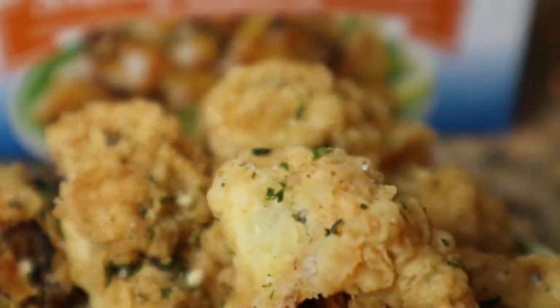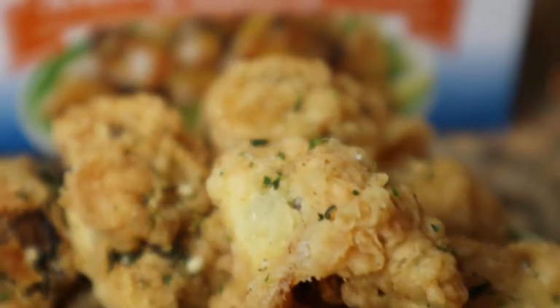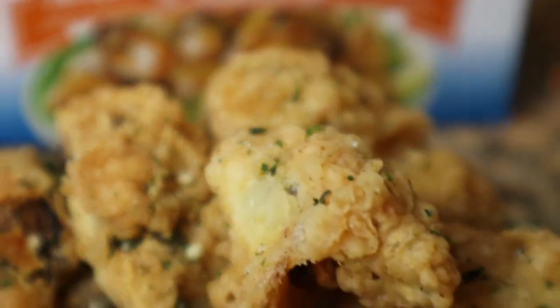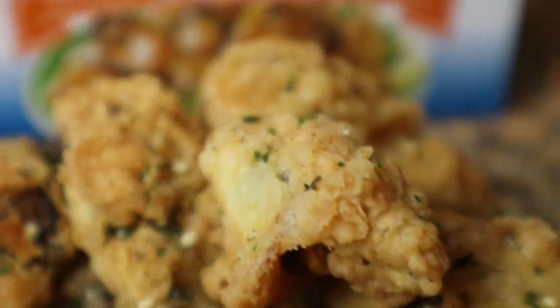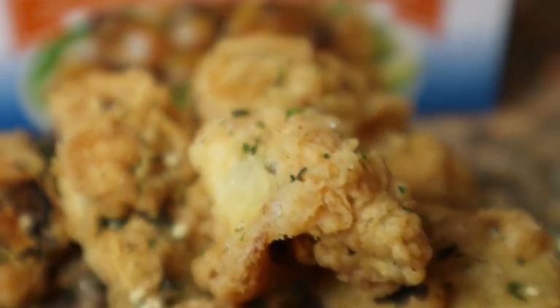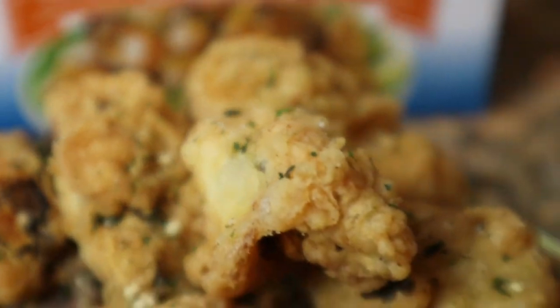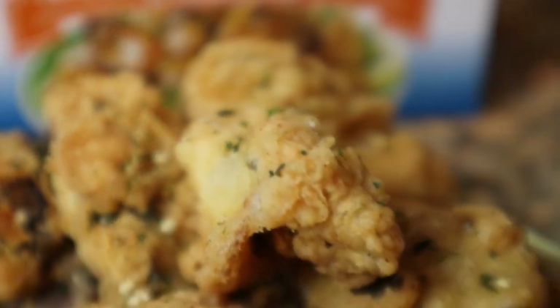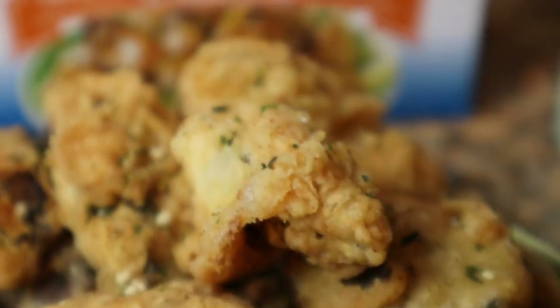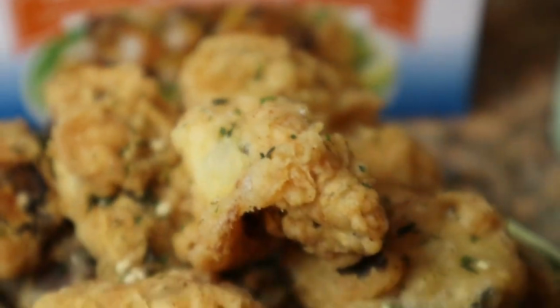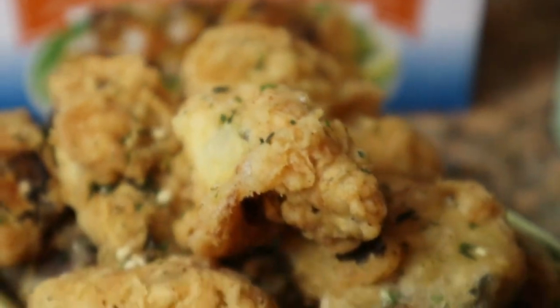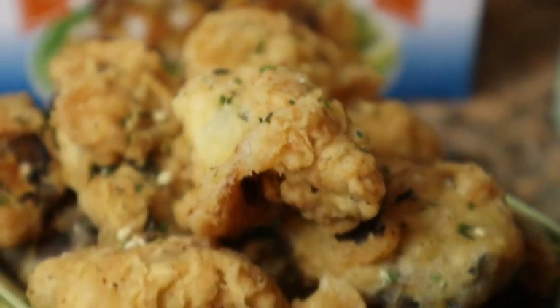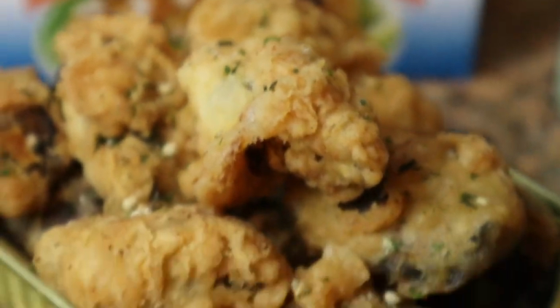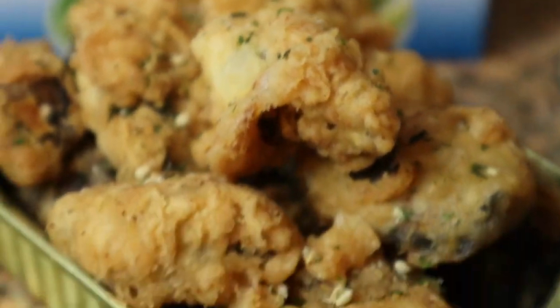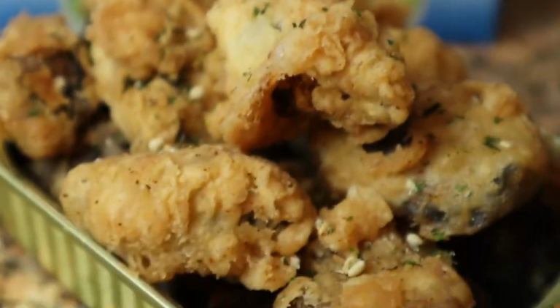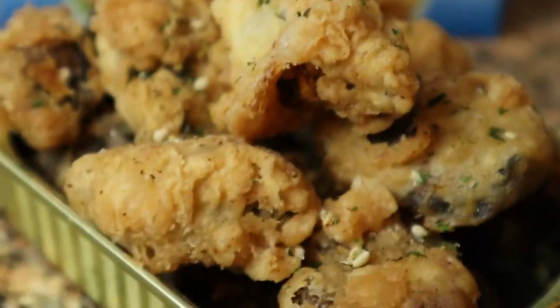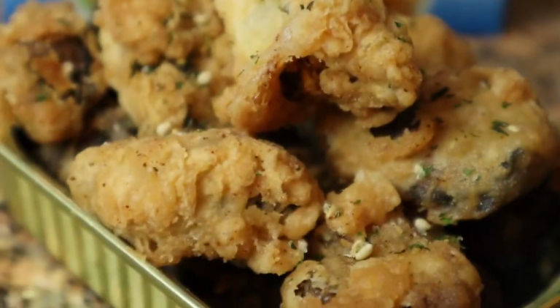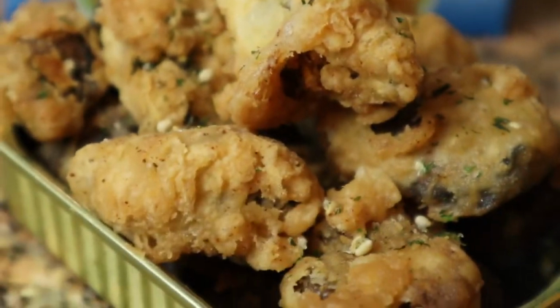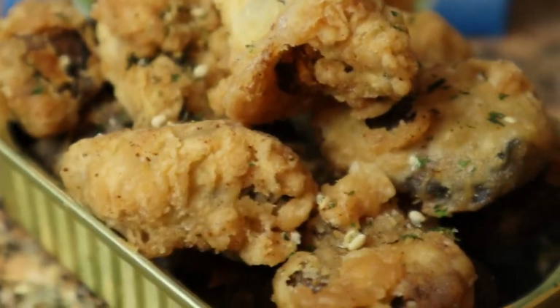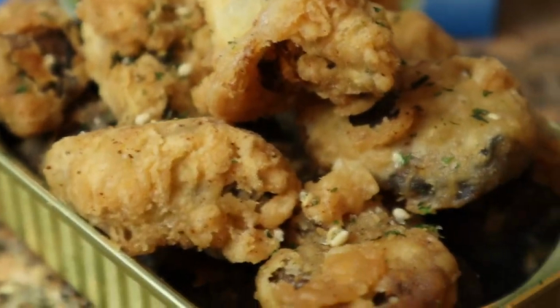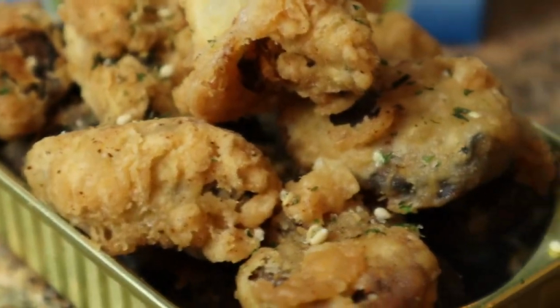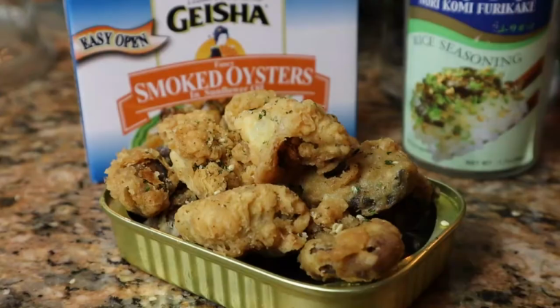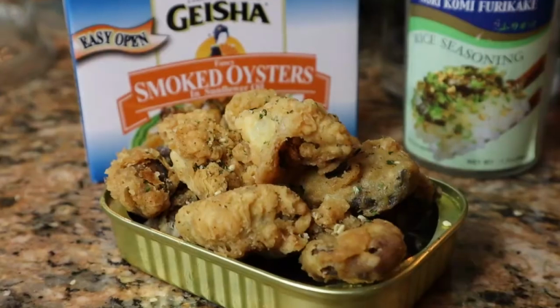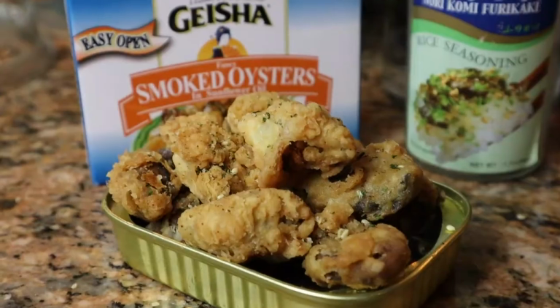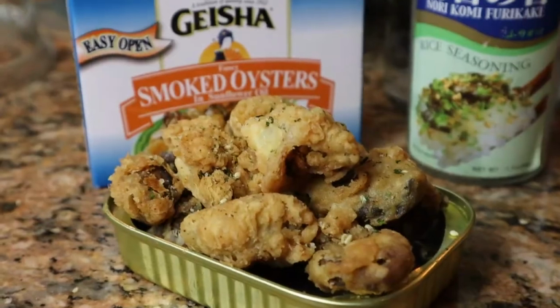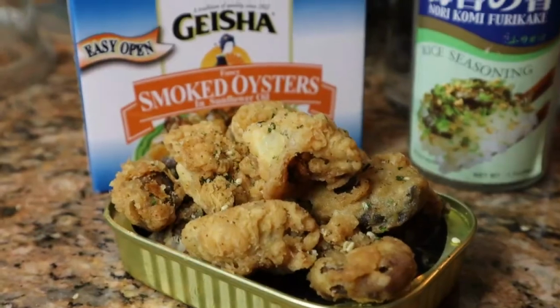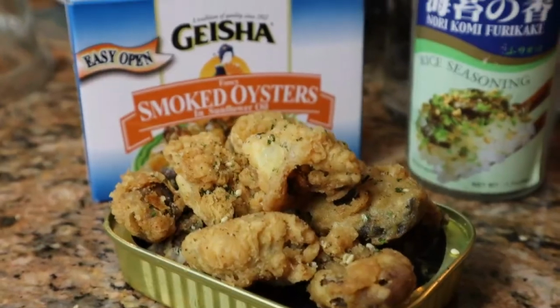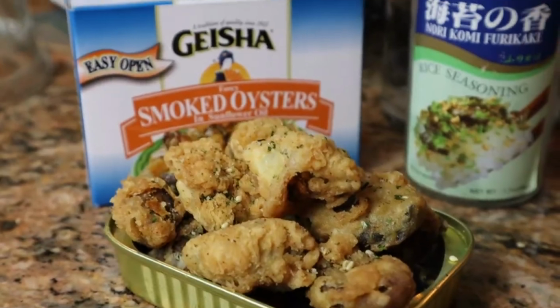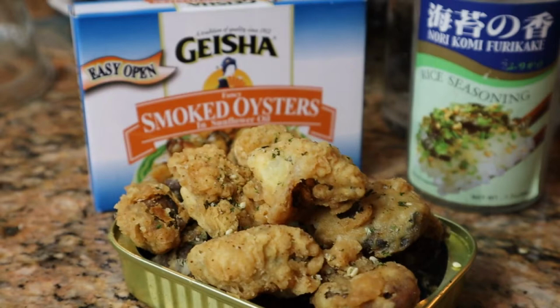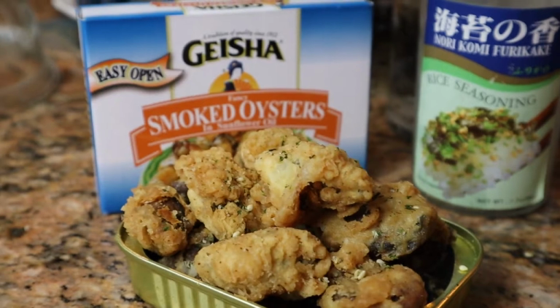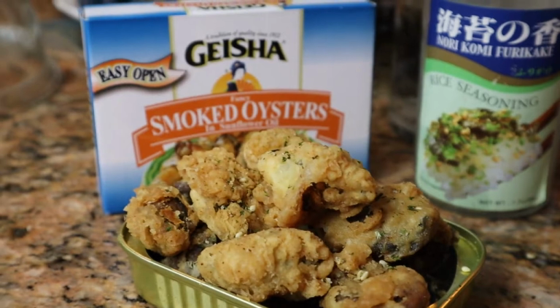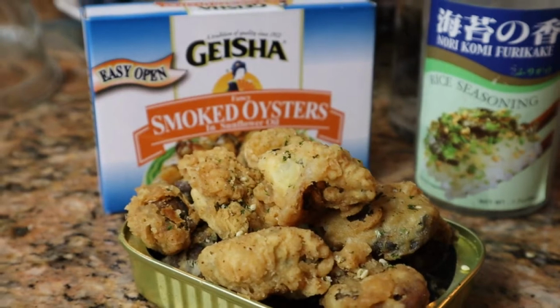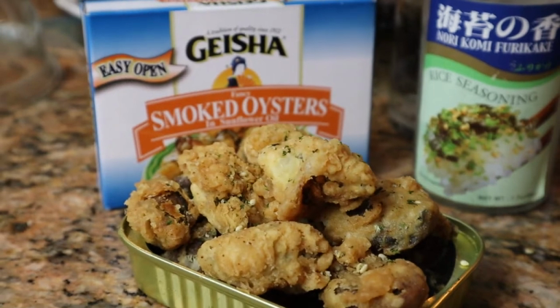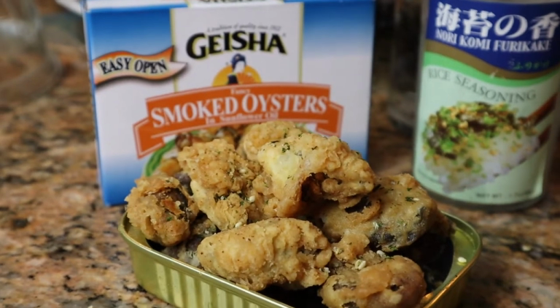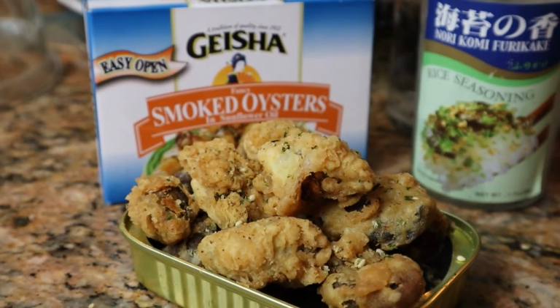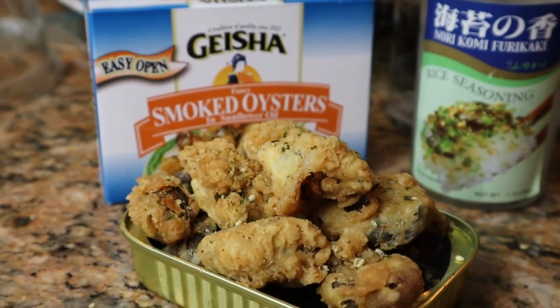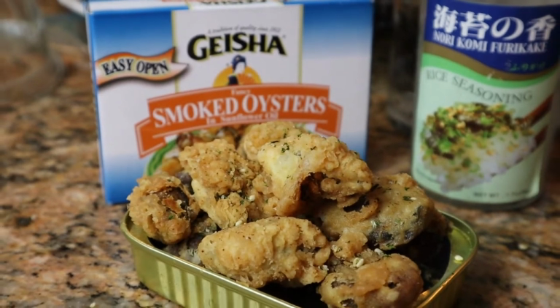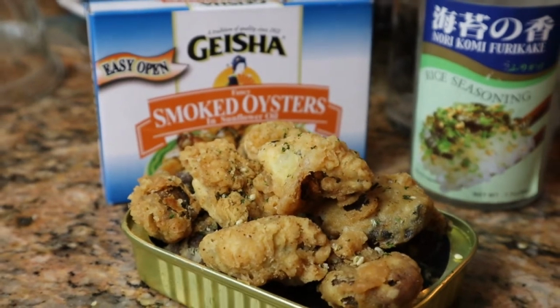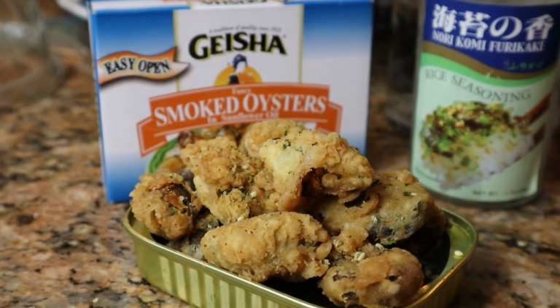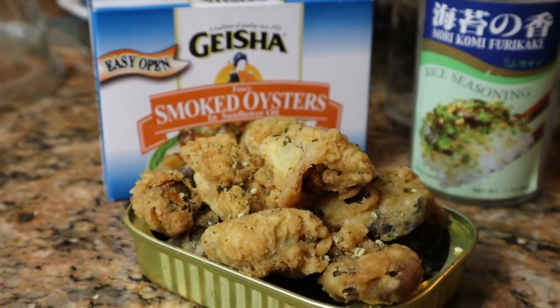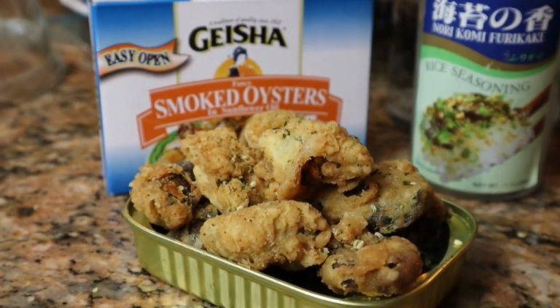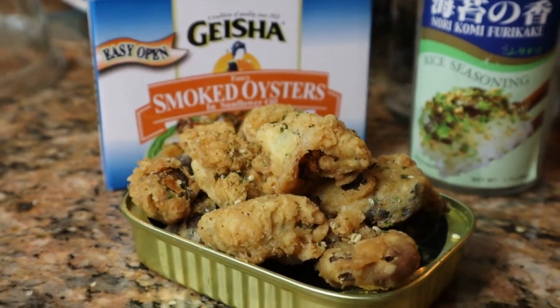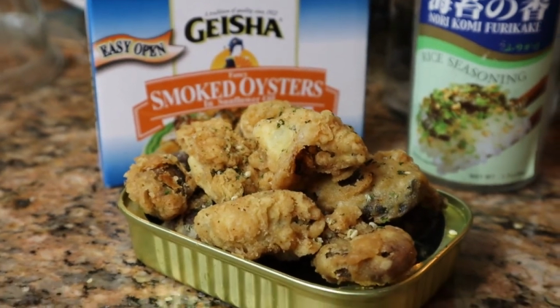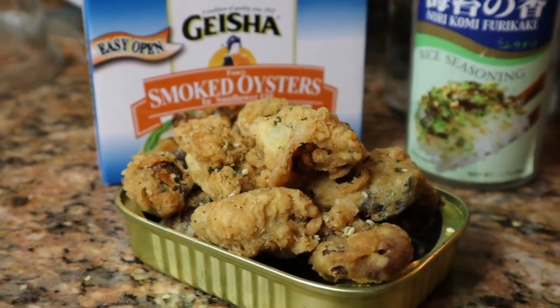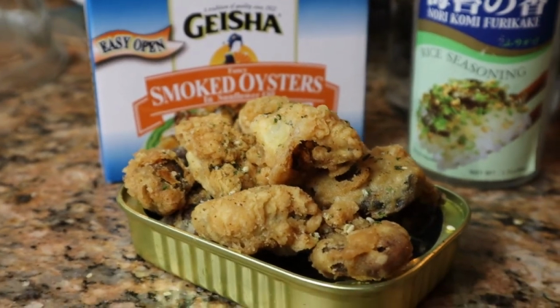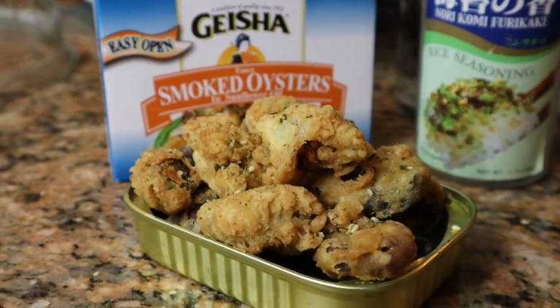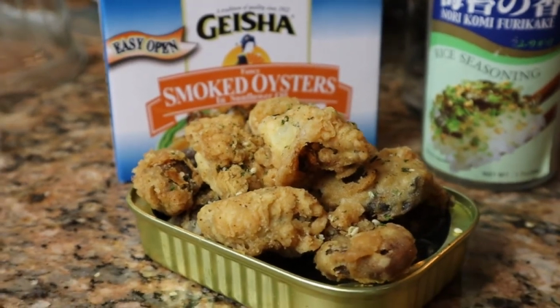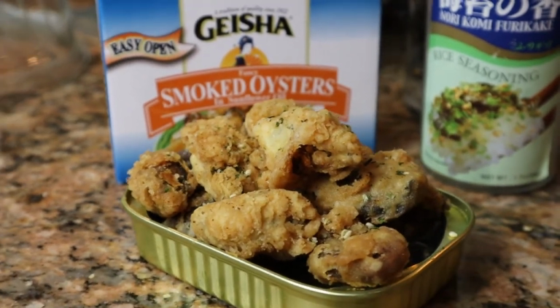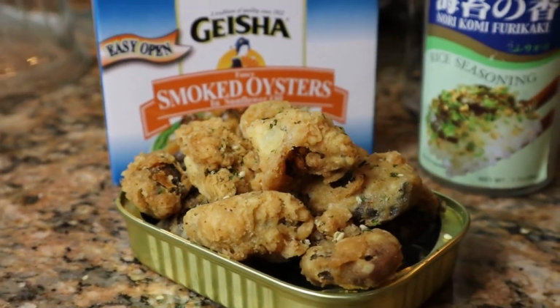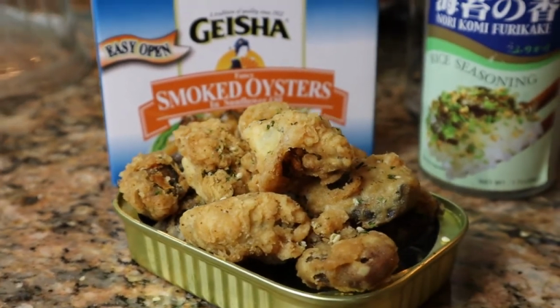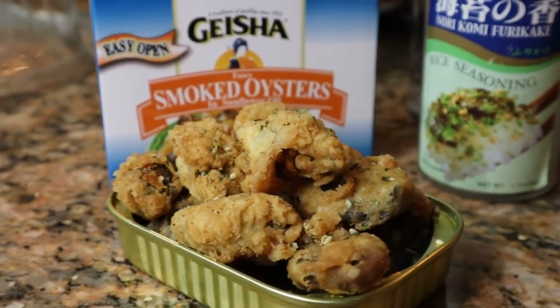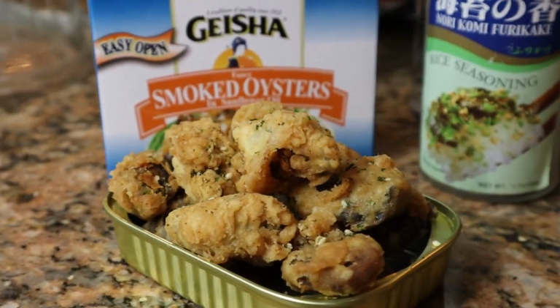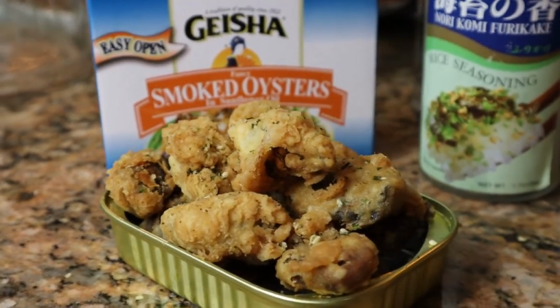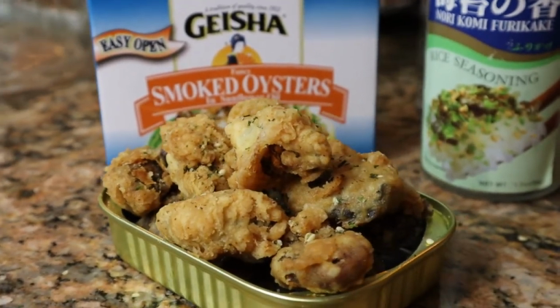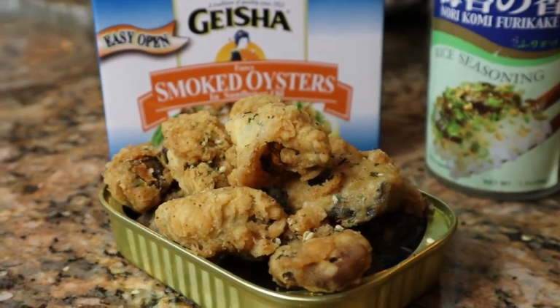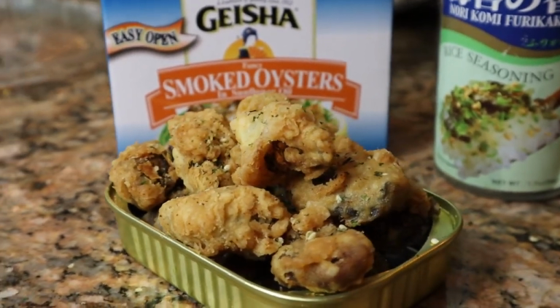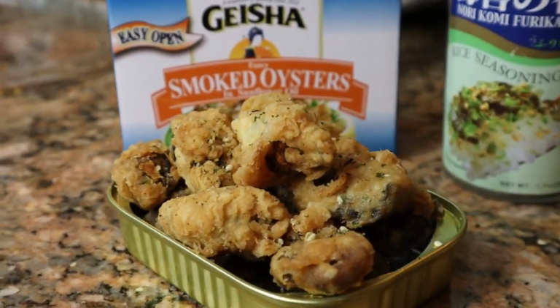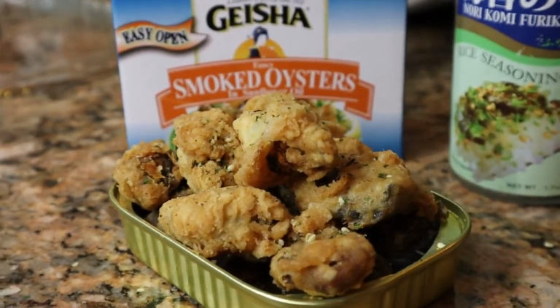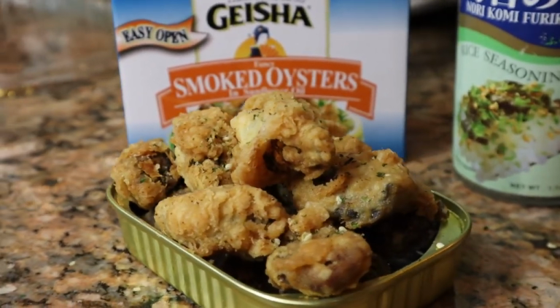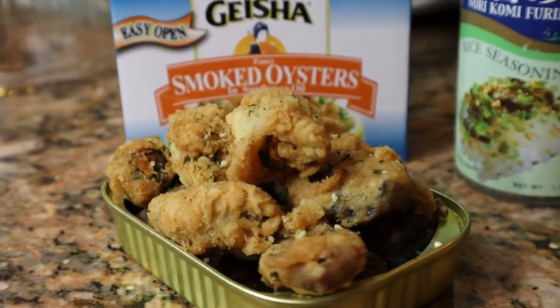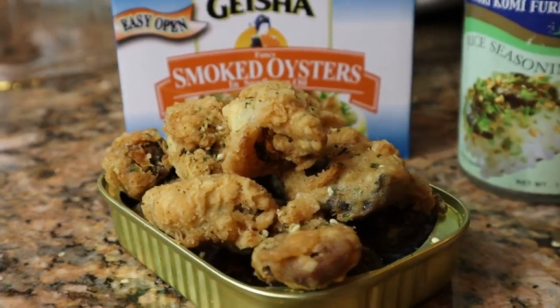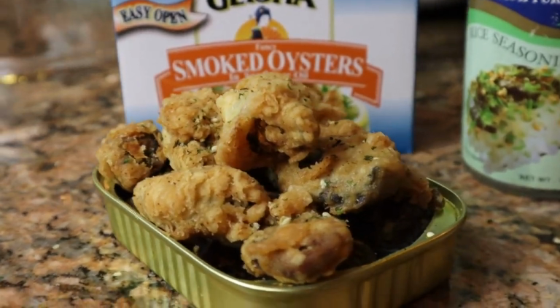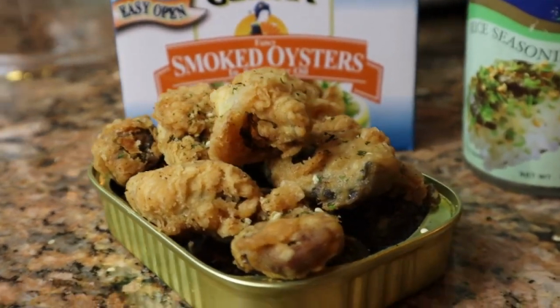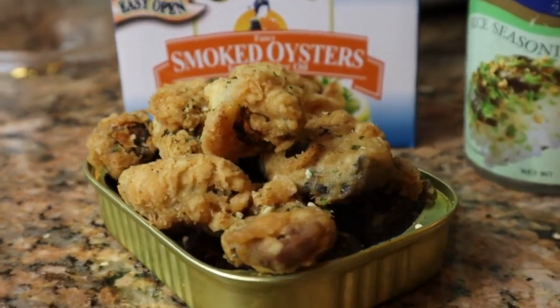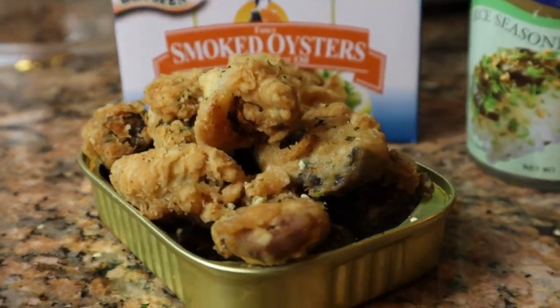There you have it, Trap Fam — furikake fried oysters. Let me know how you guys like it. Let me know what that mouth do.